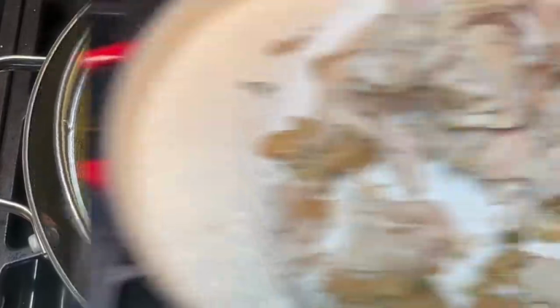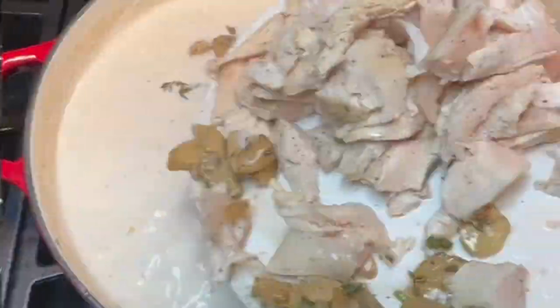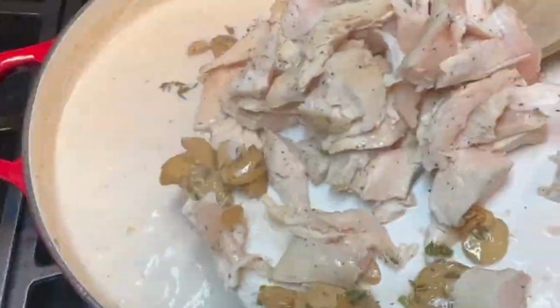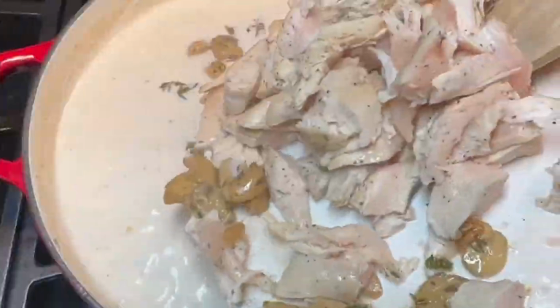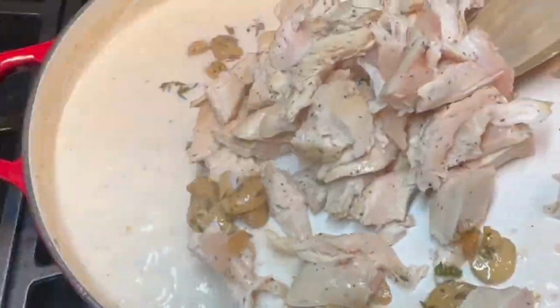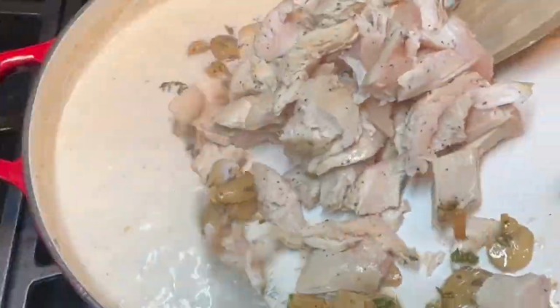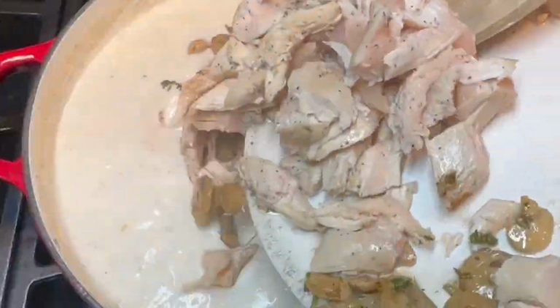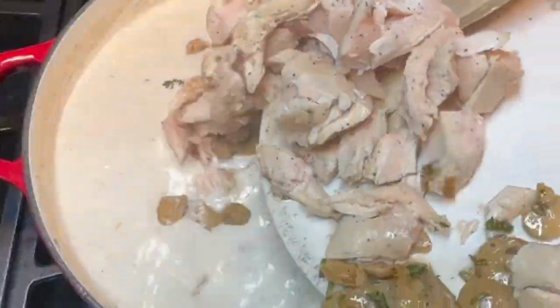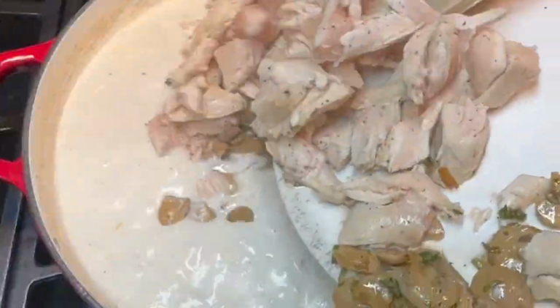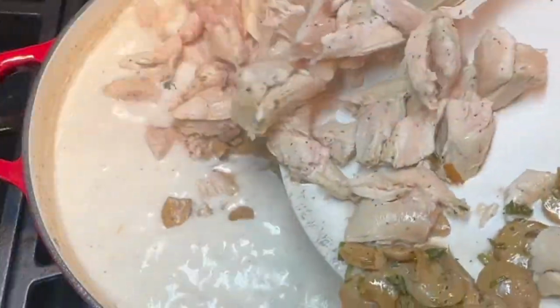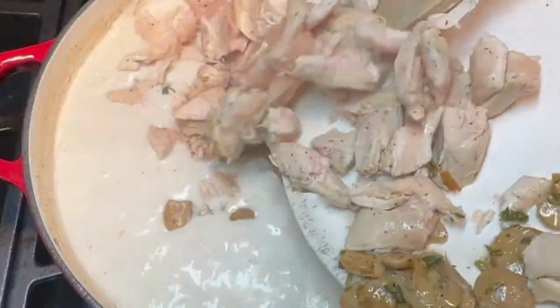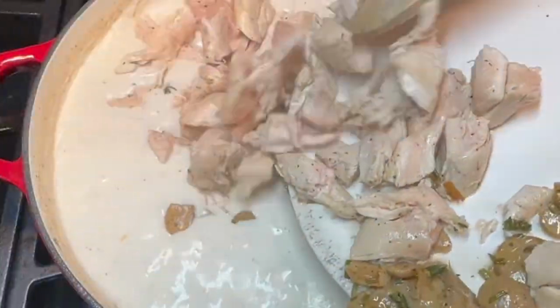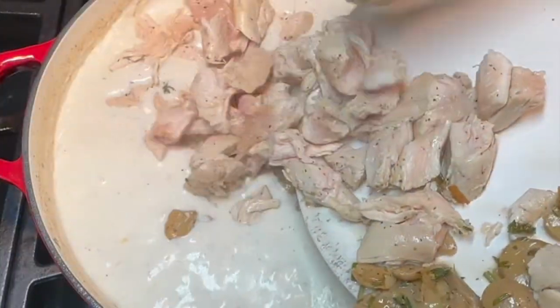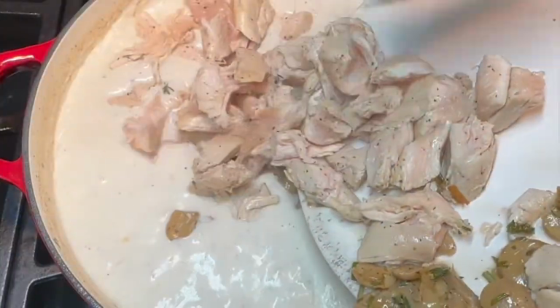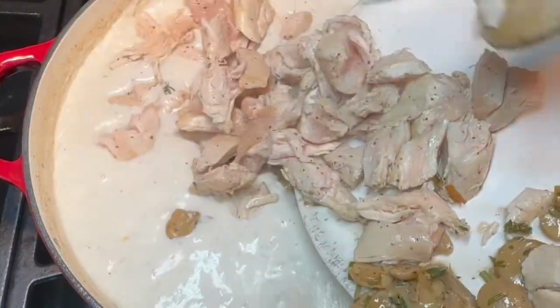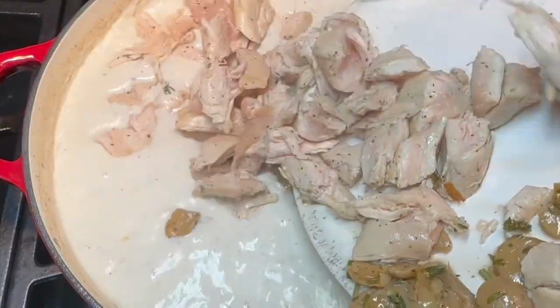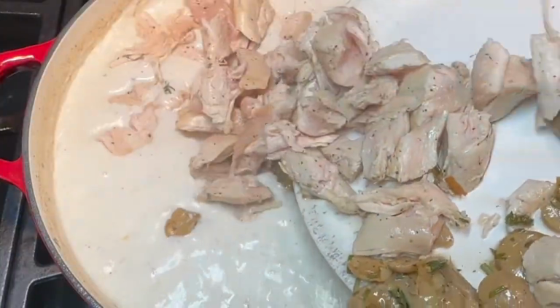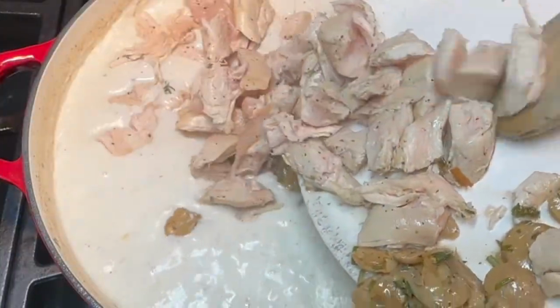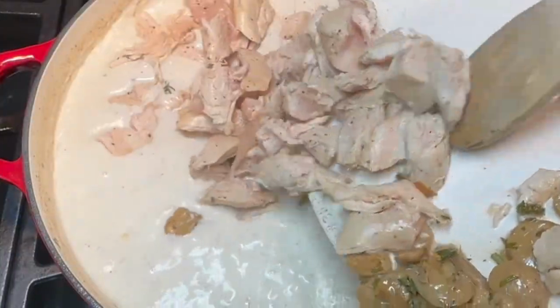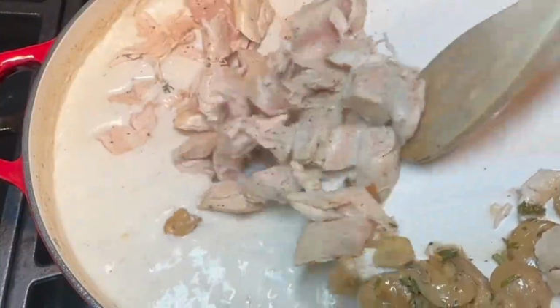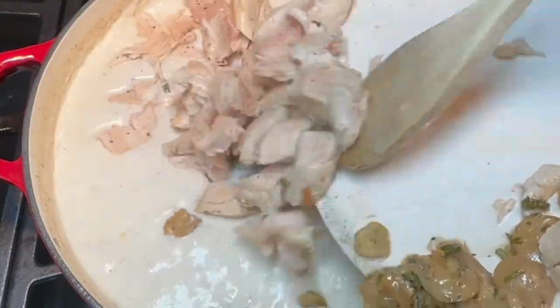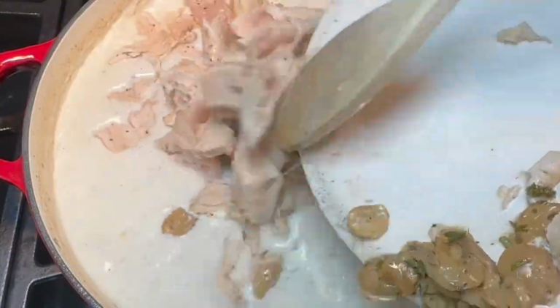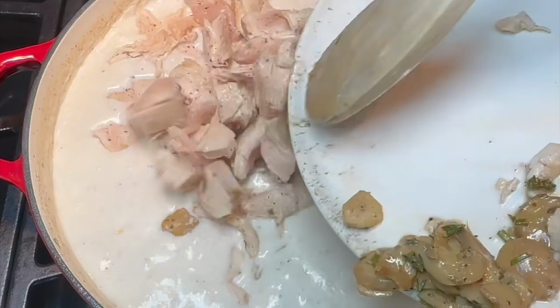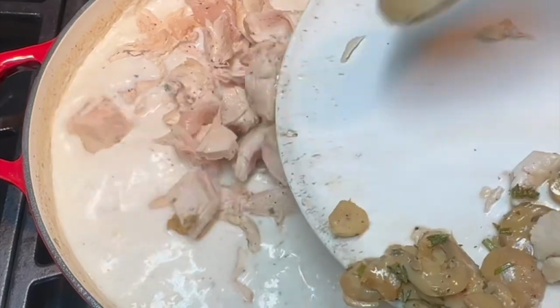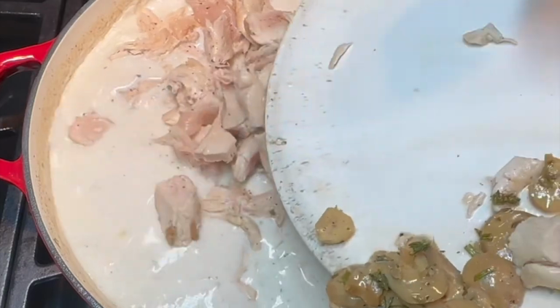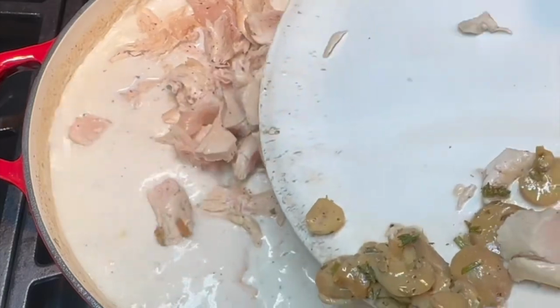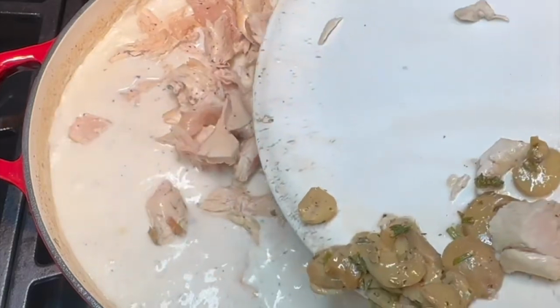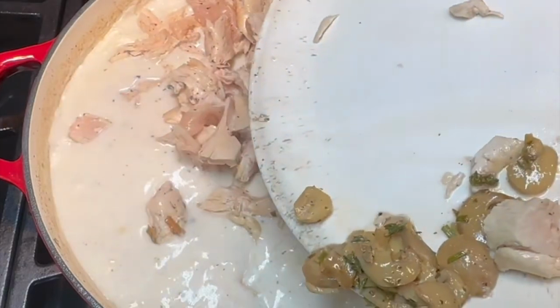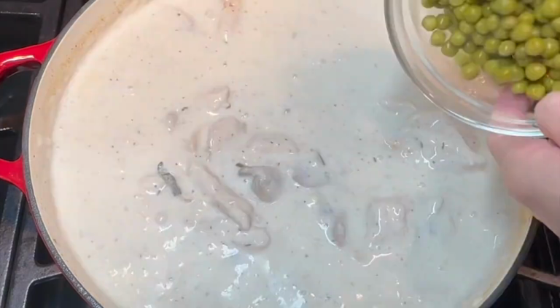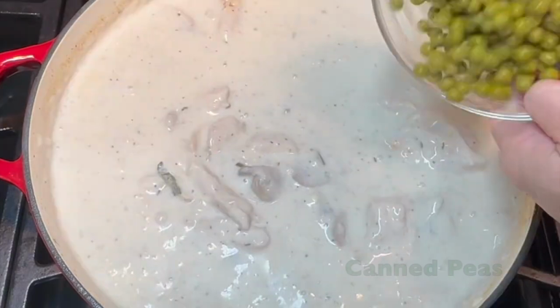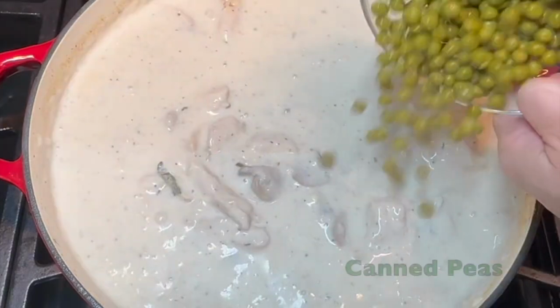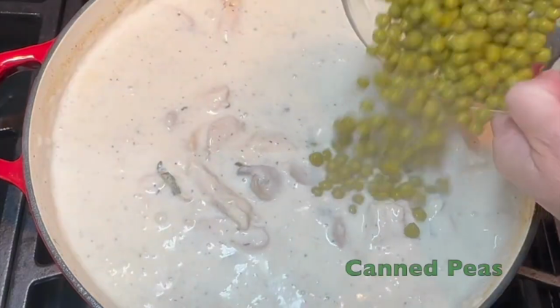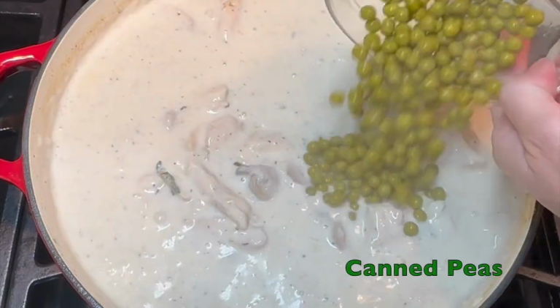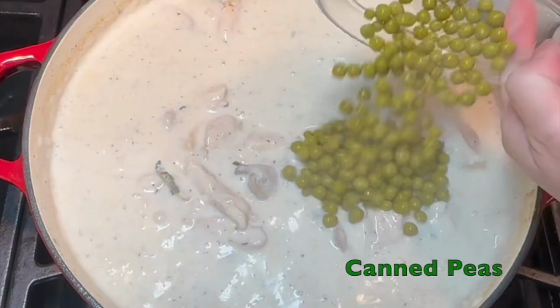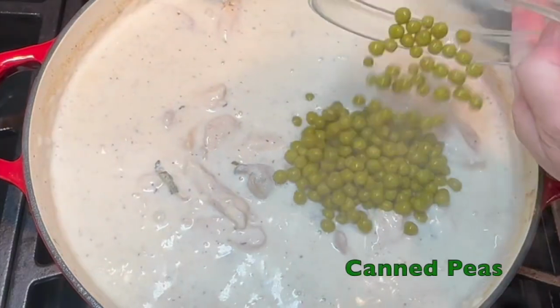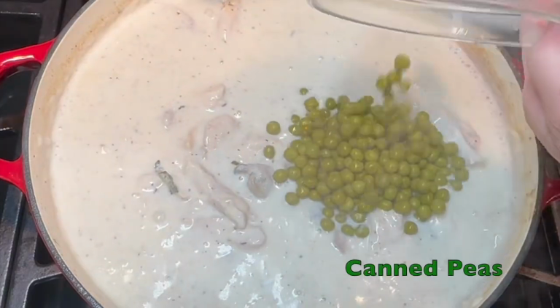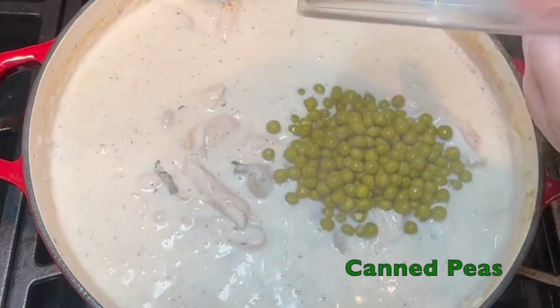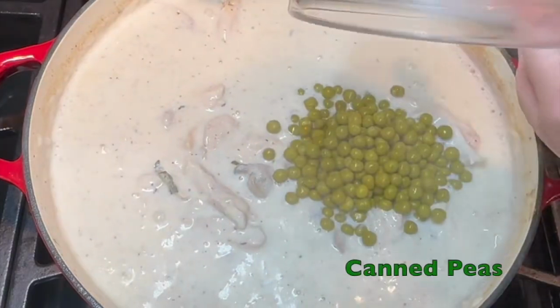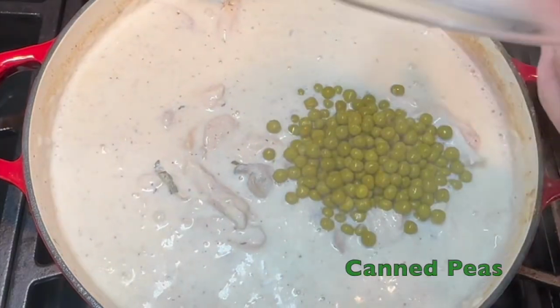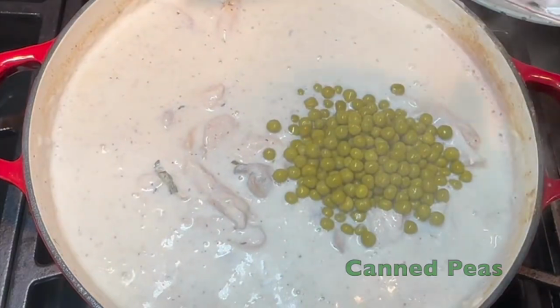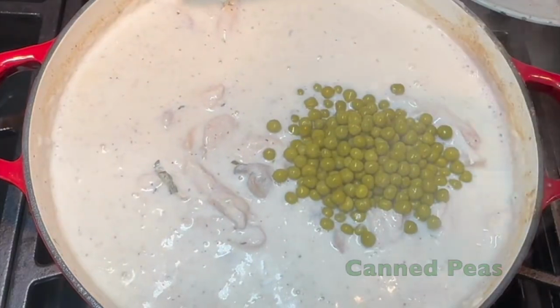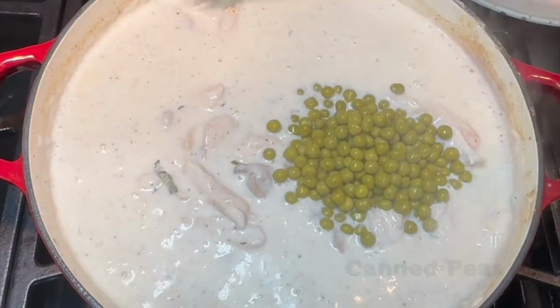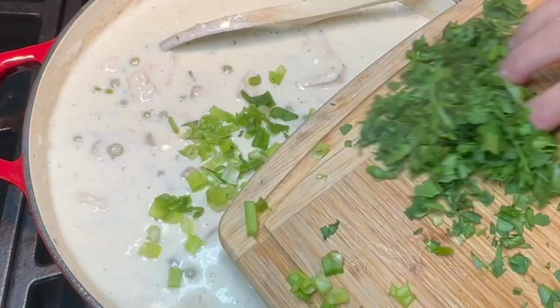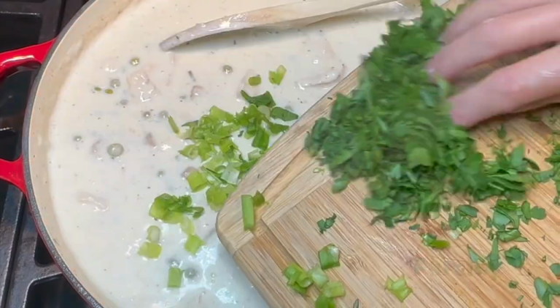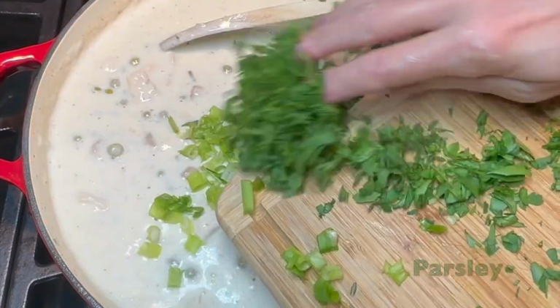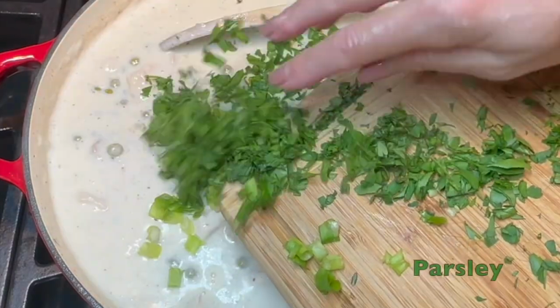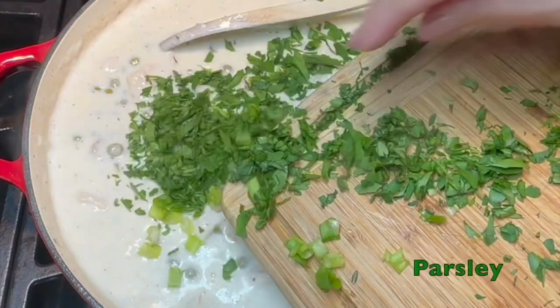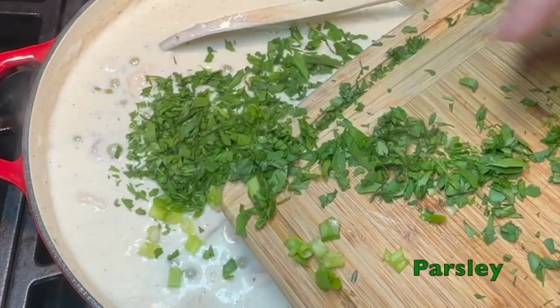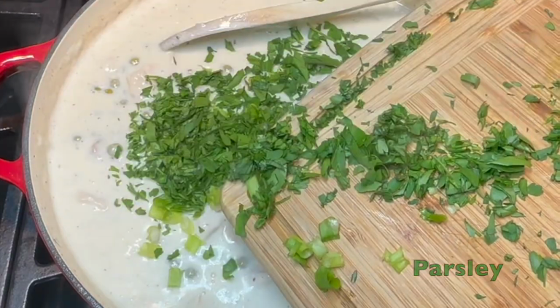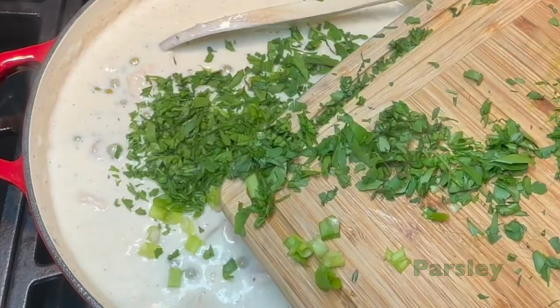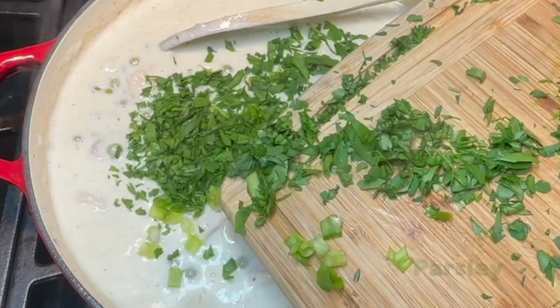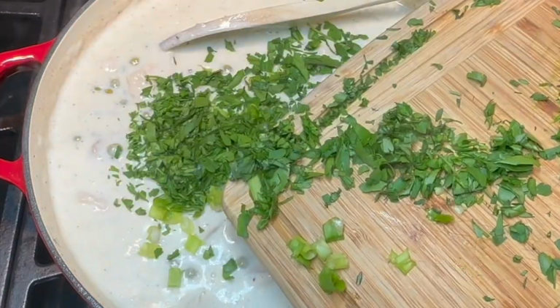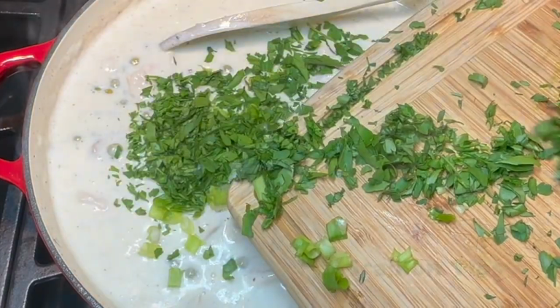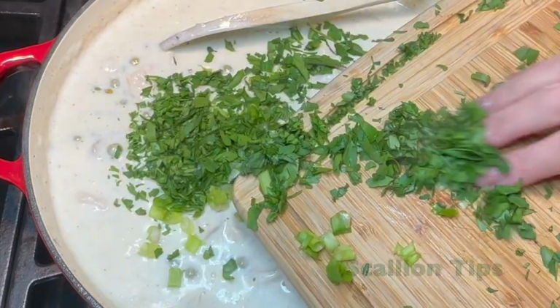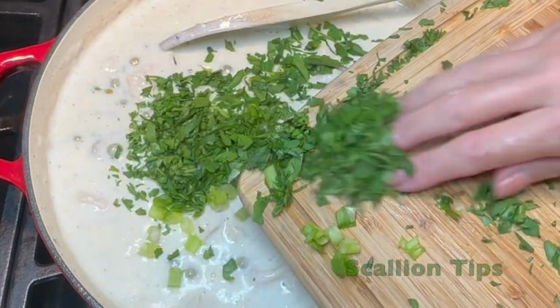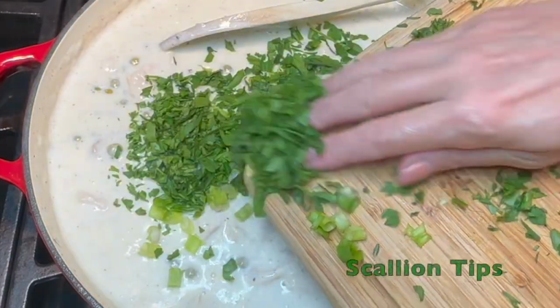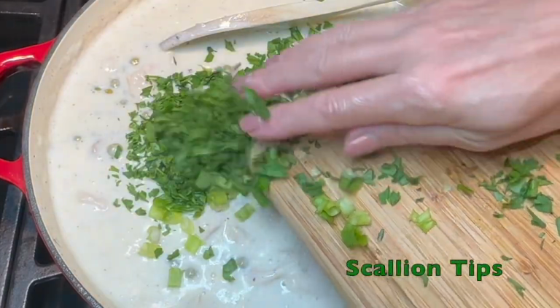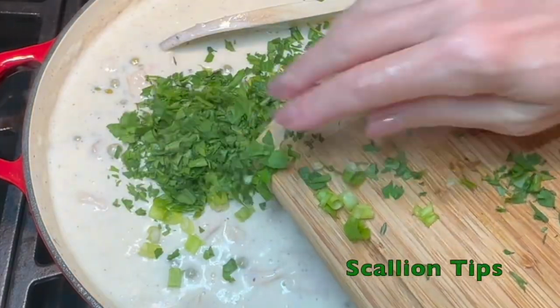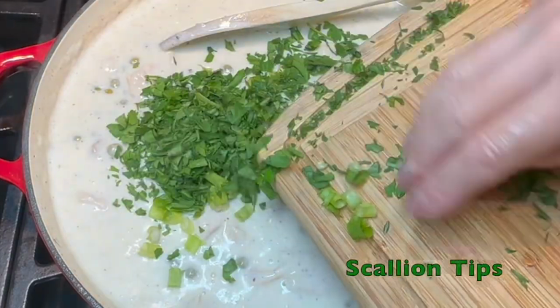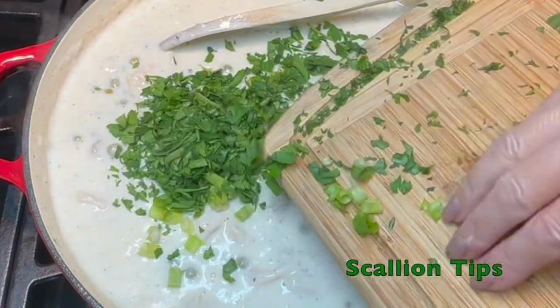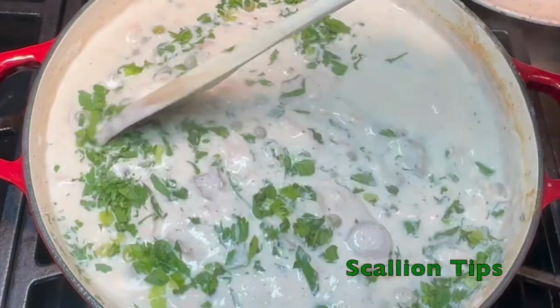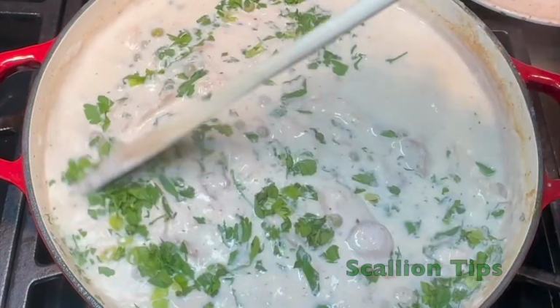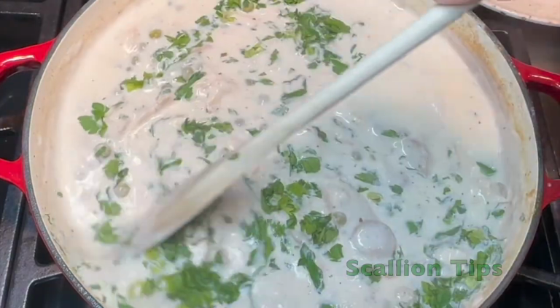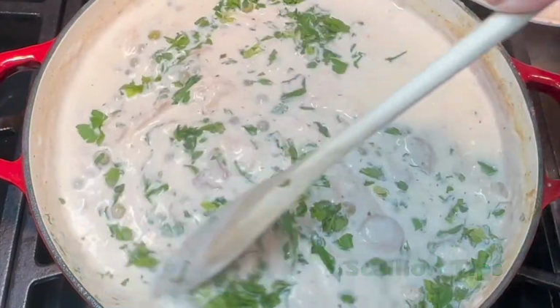Return the mushroom and chicken mixture to the skillet, then stir in your canned peas, fresh parsley, and scallion tips.